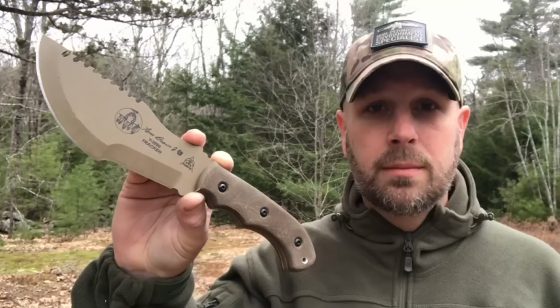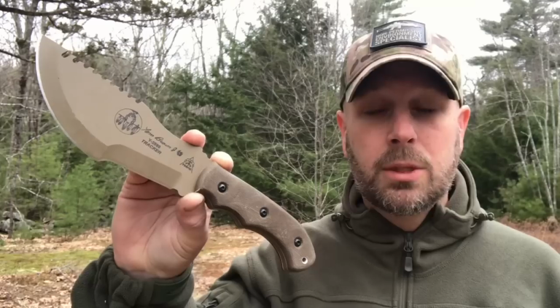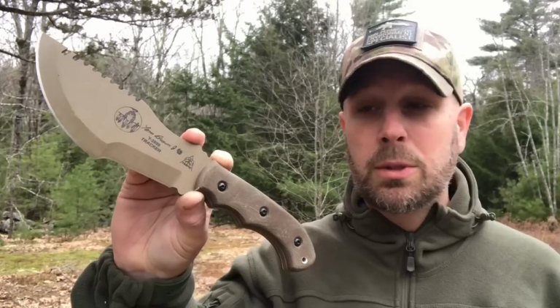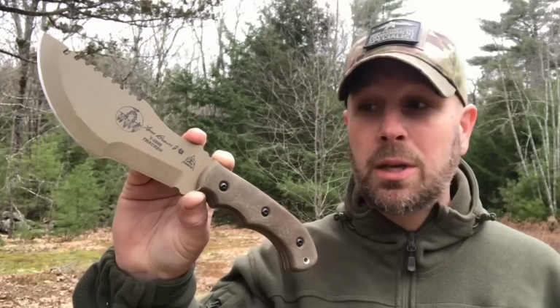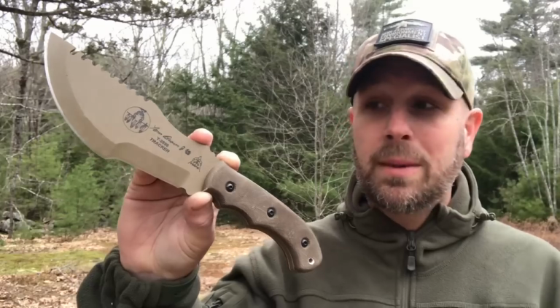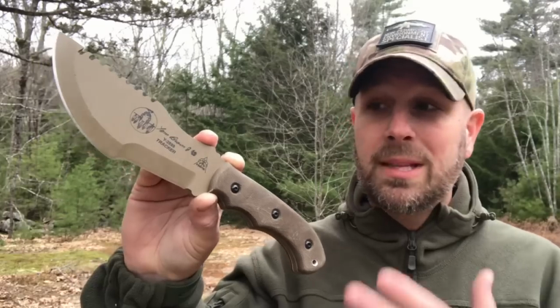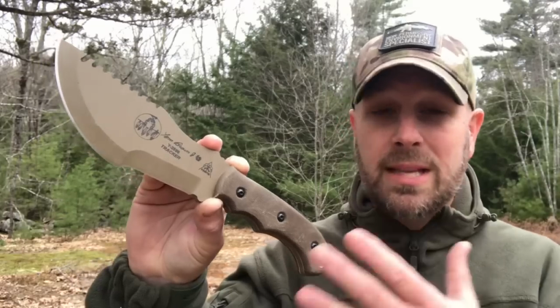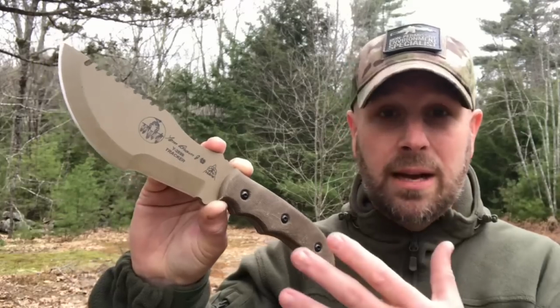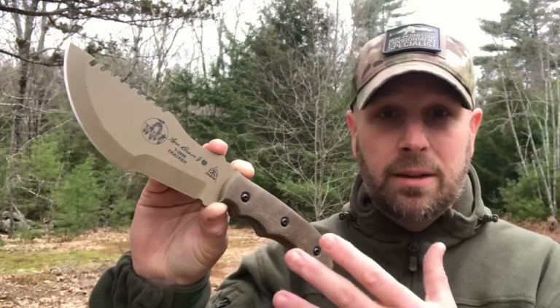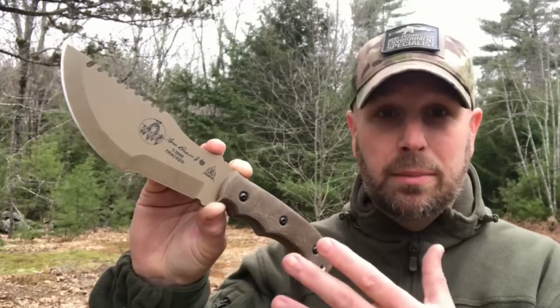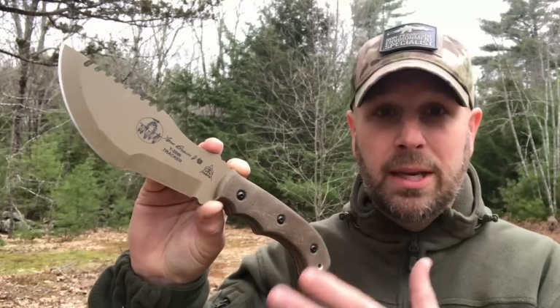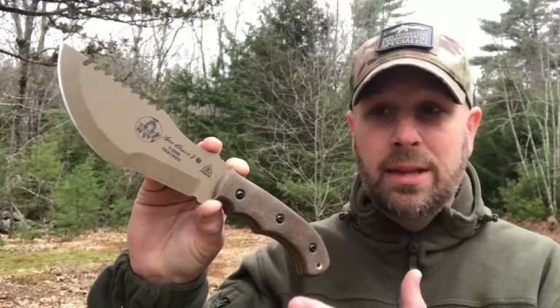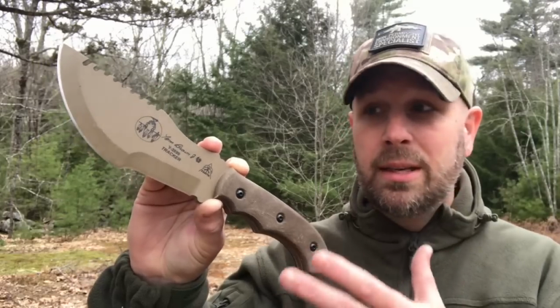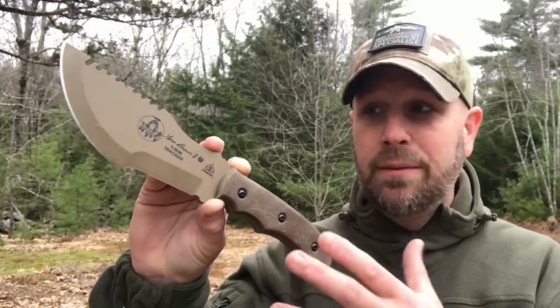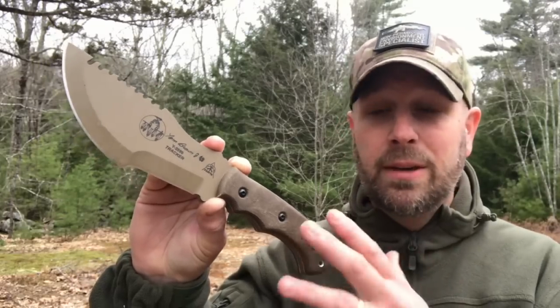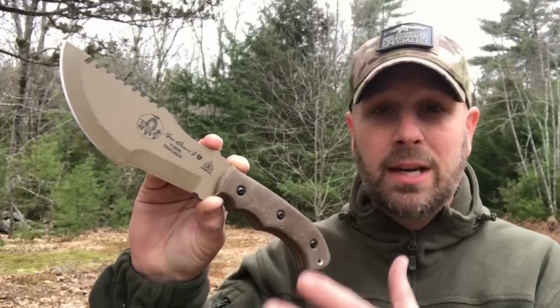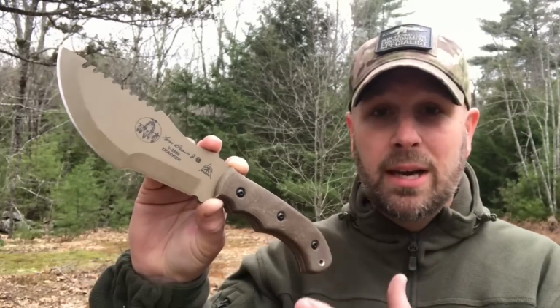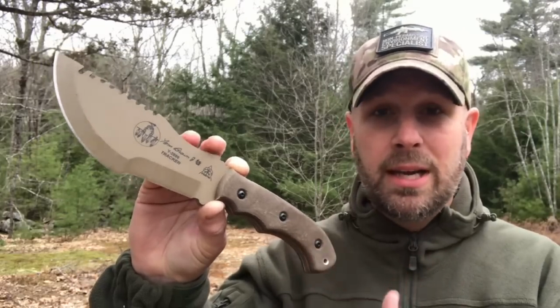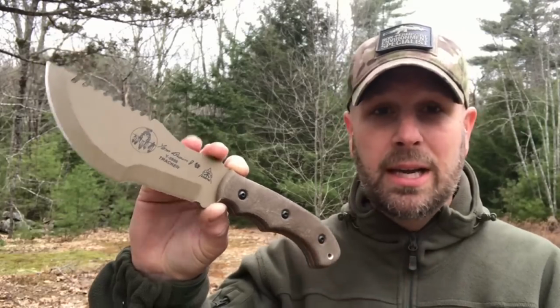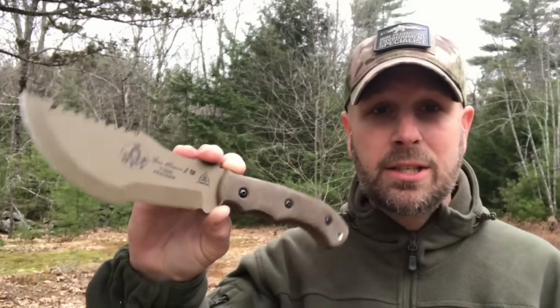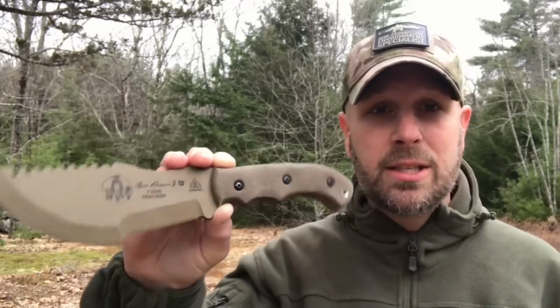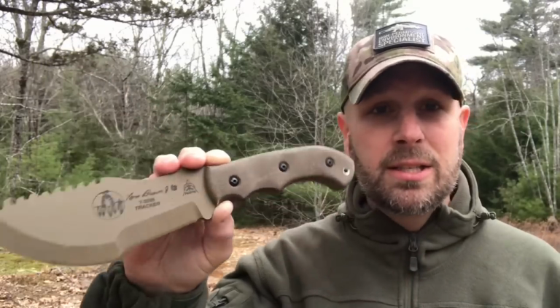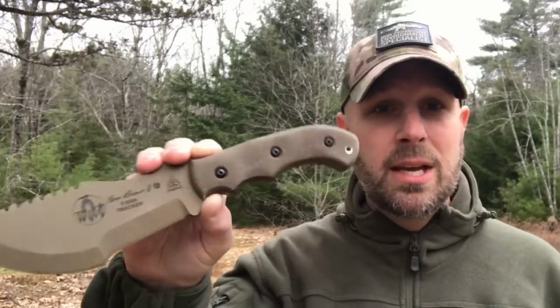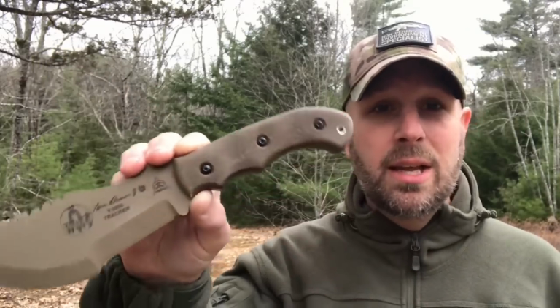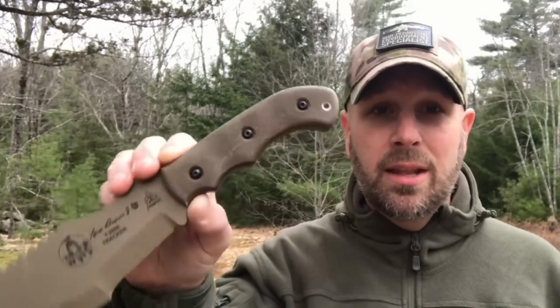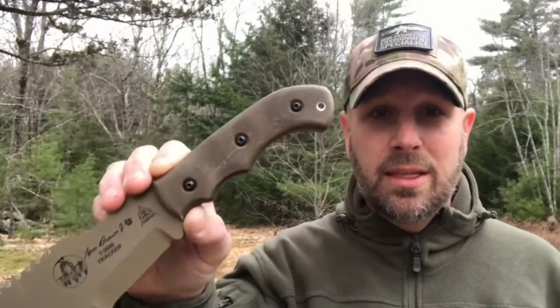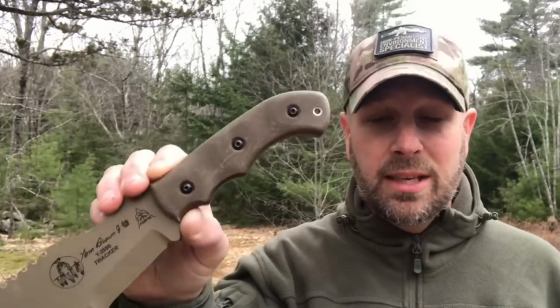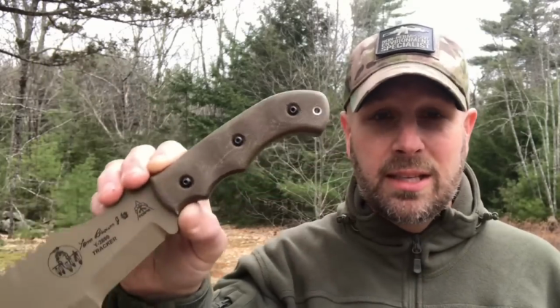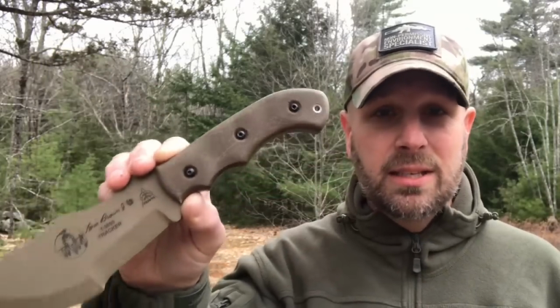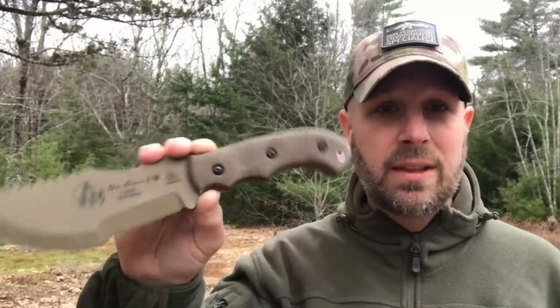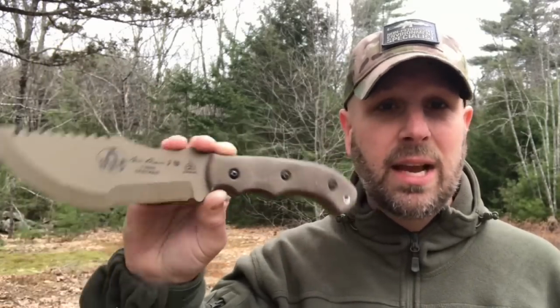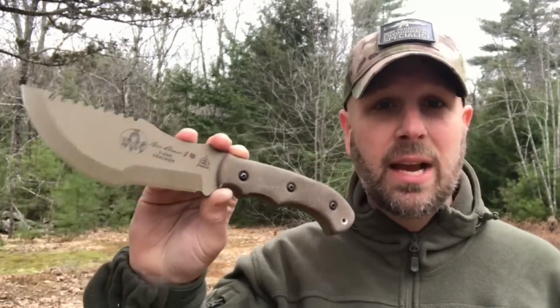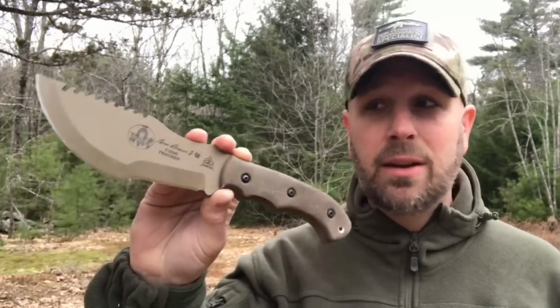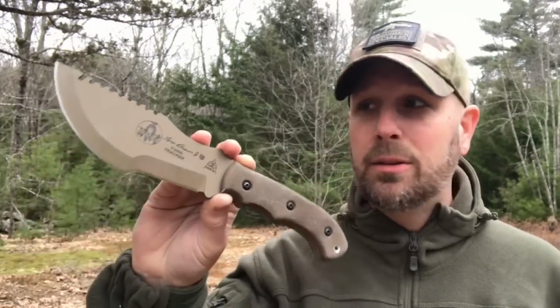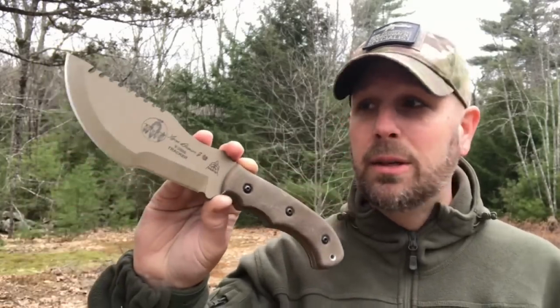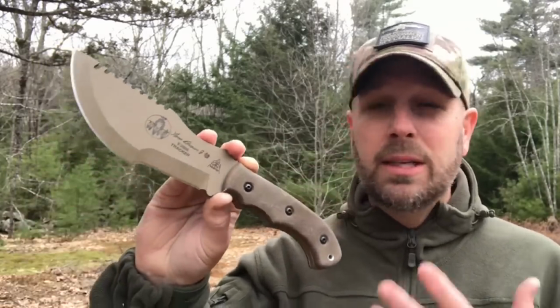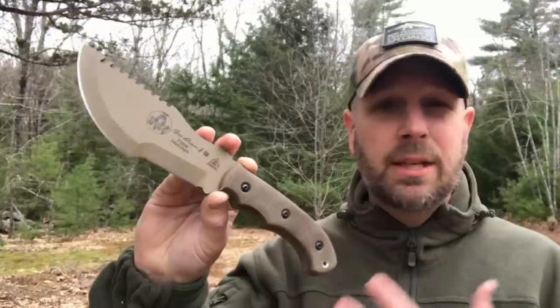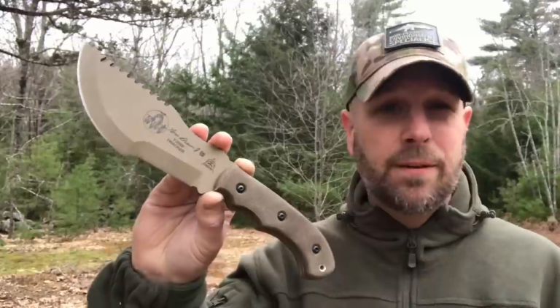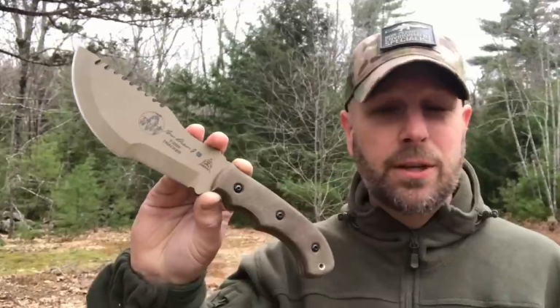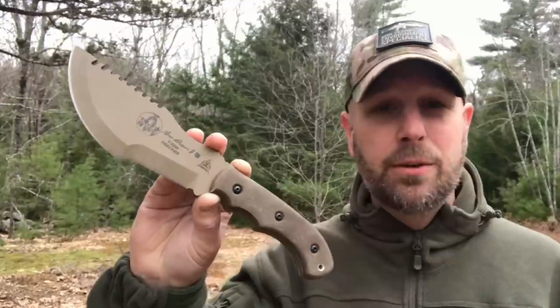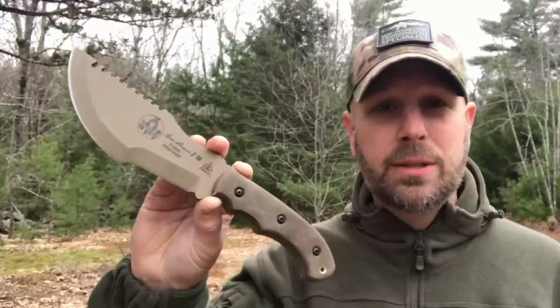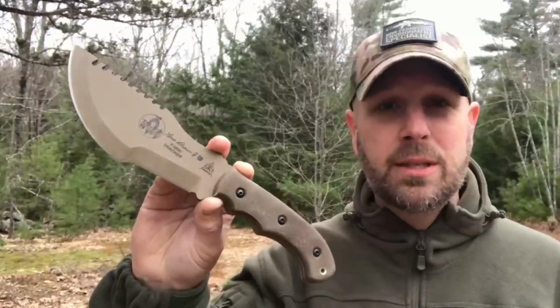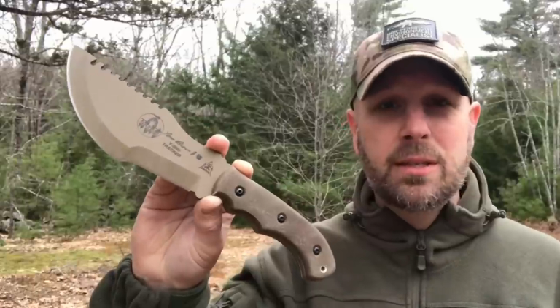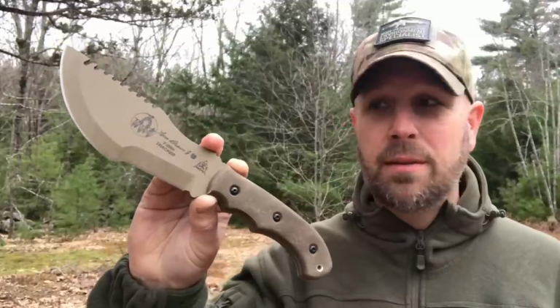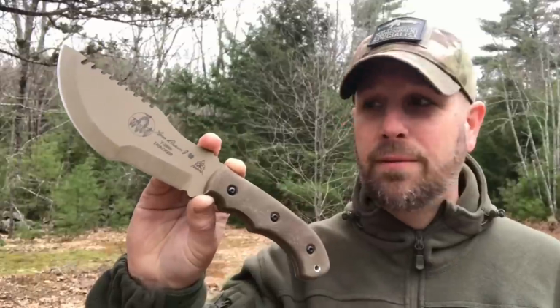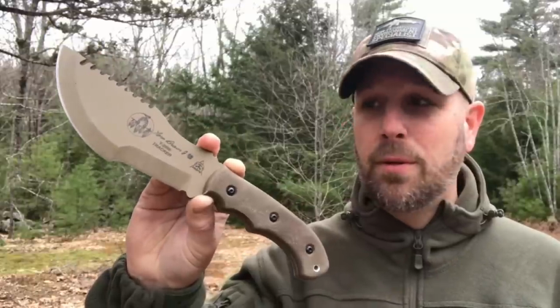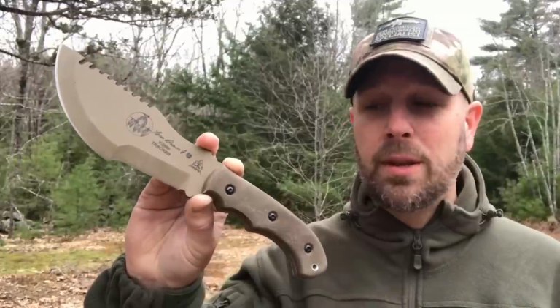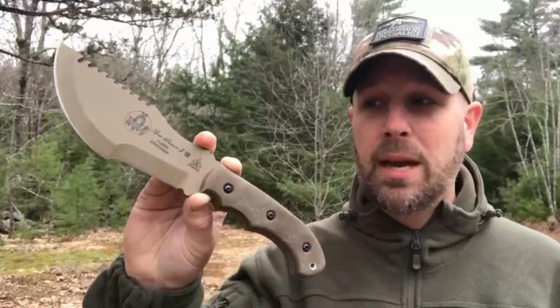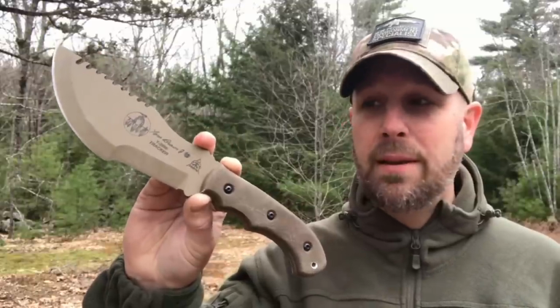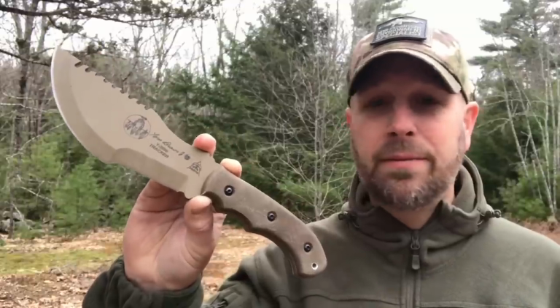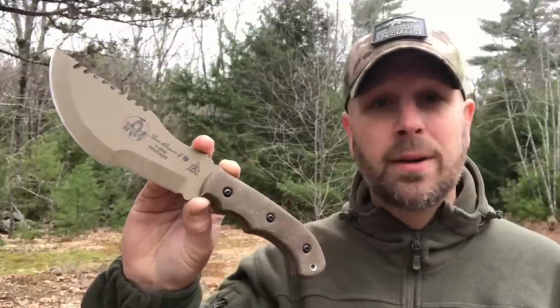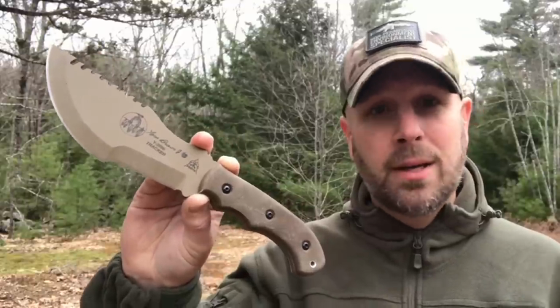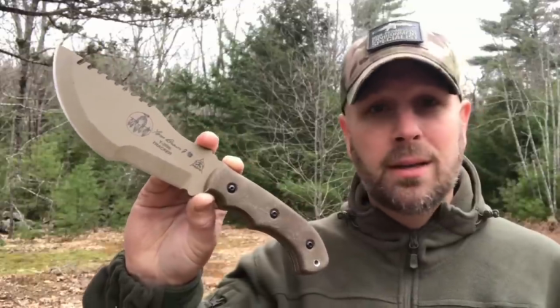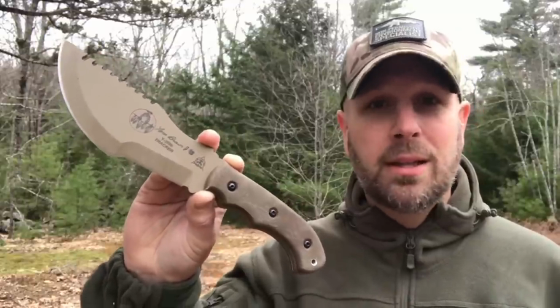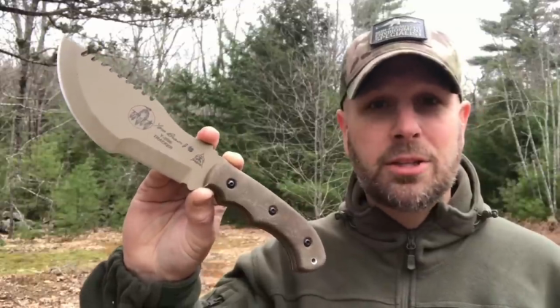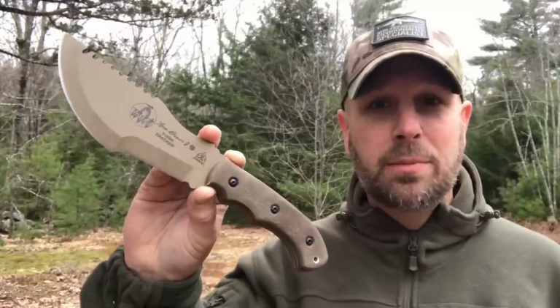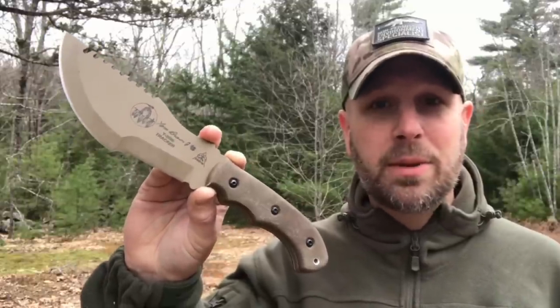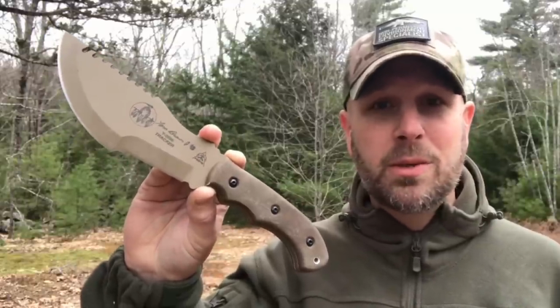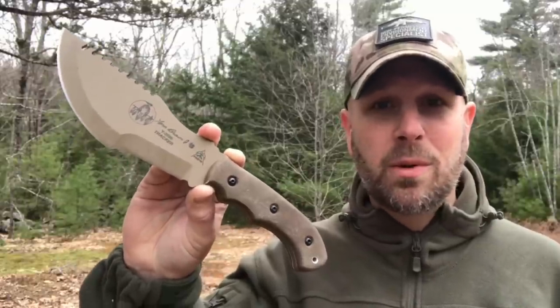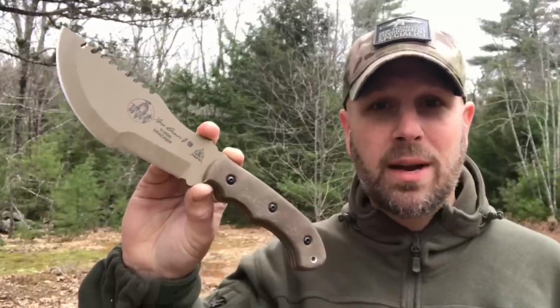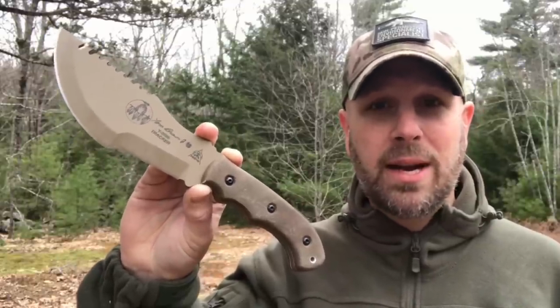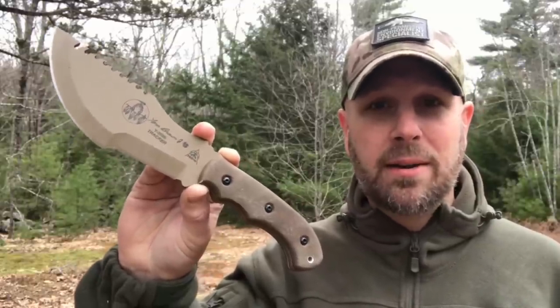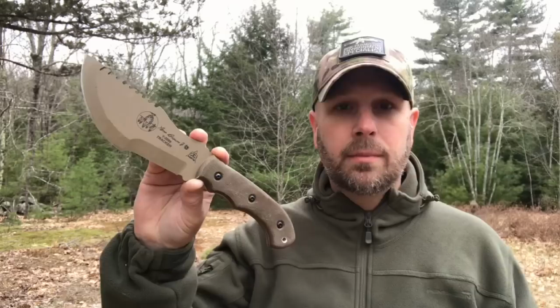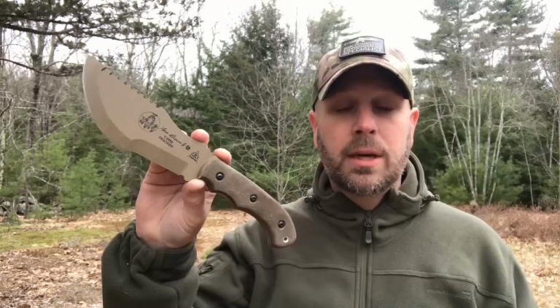So we'll talk about the style of the blade, the different cutting edges, the thickness of the handle, and different uses for the knife. Let's jump into it right now.